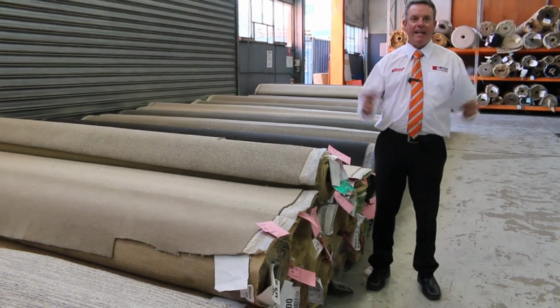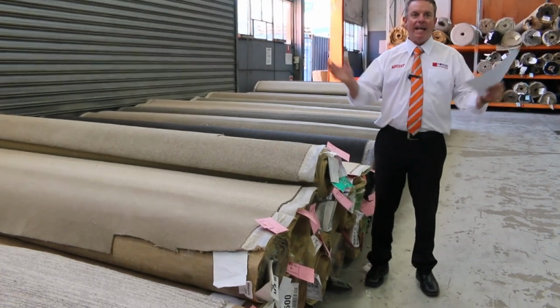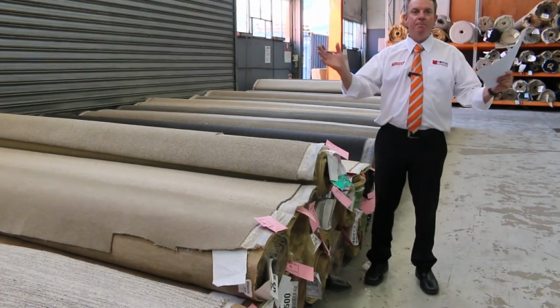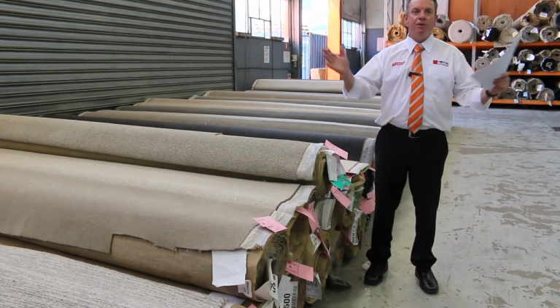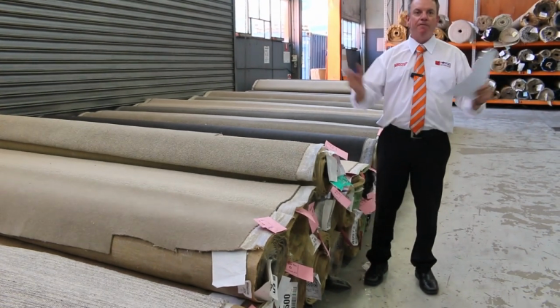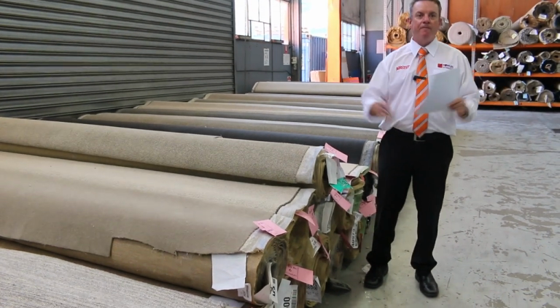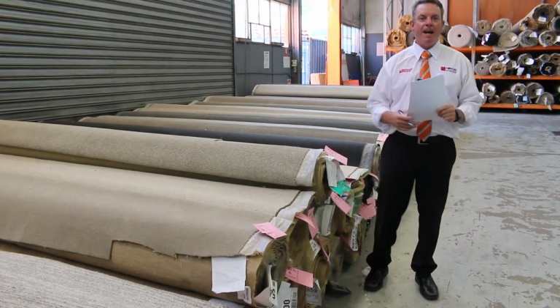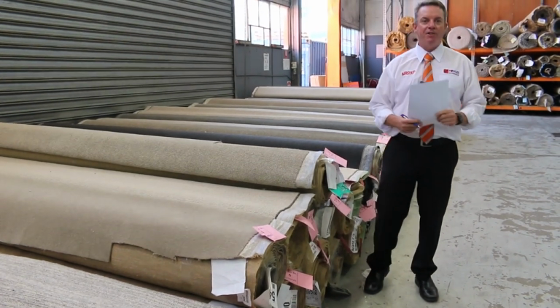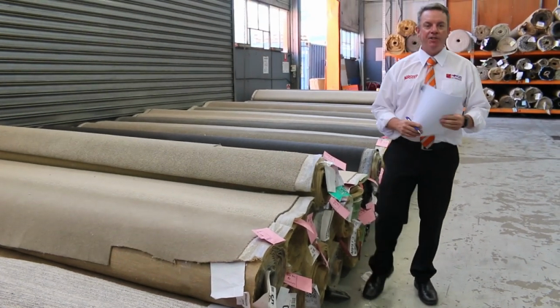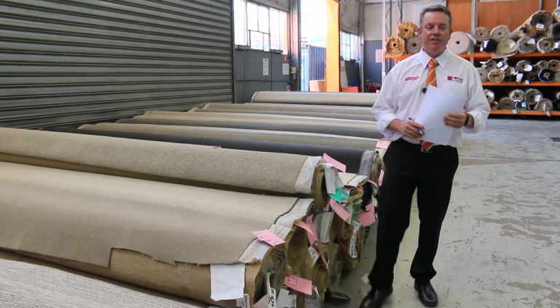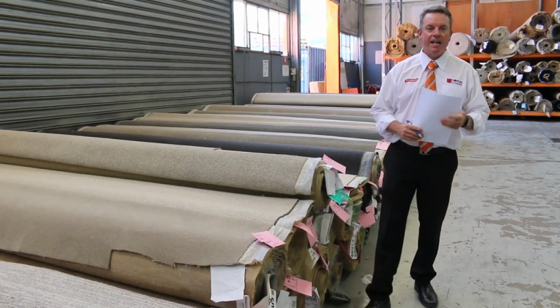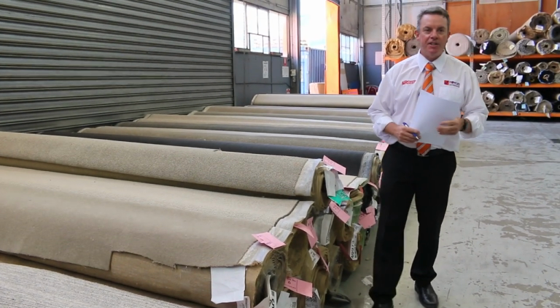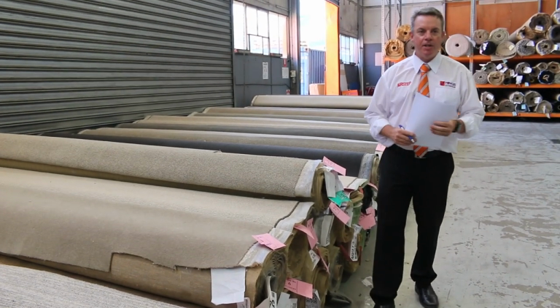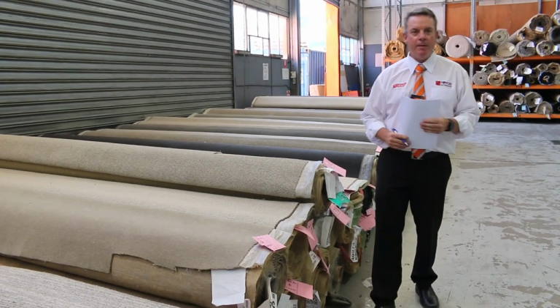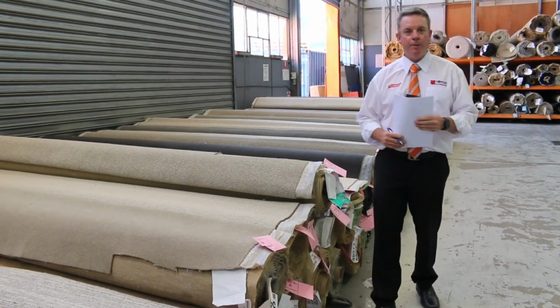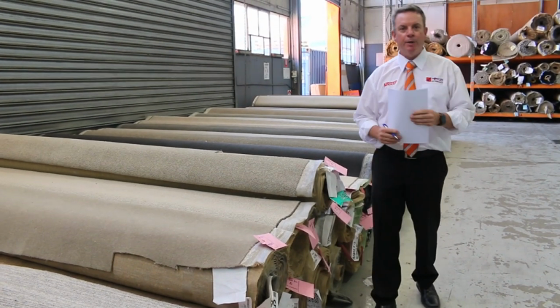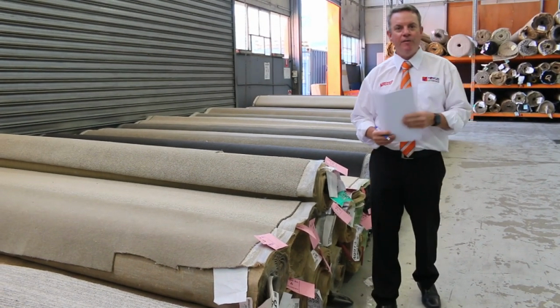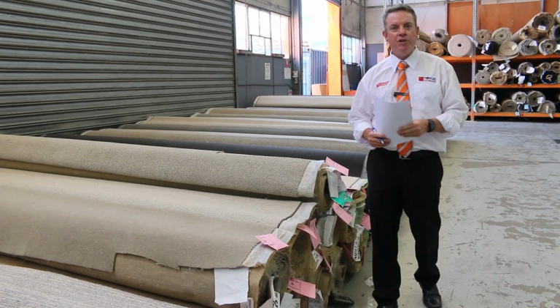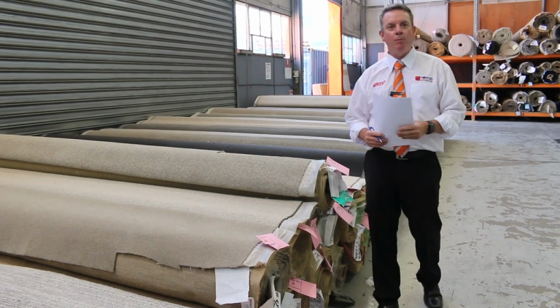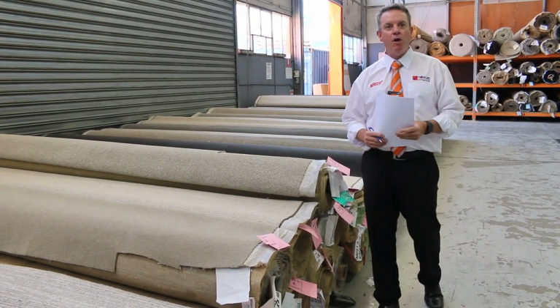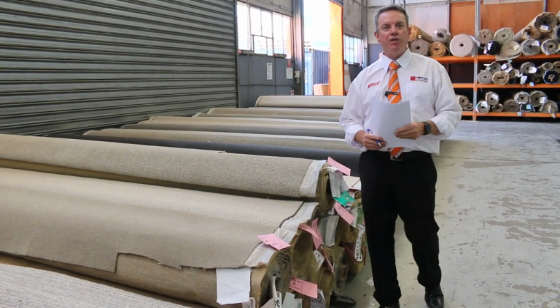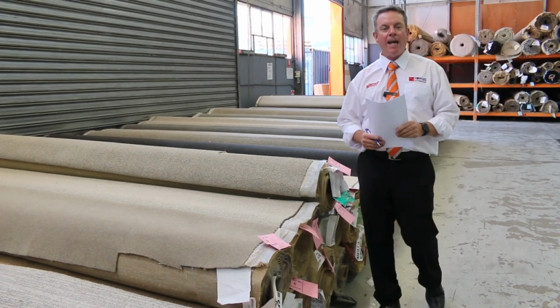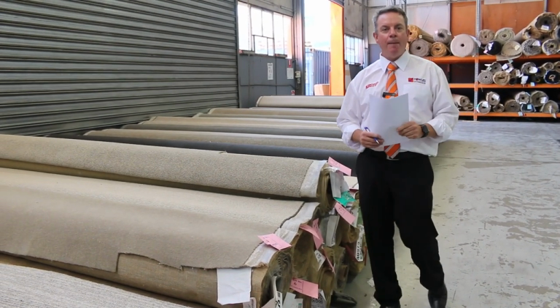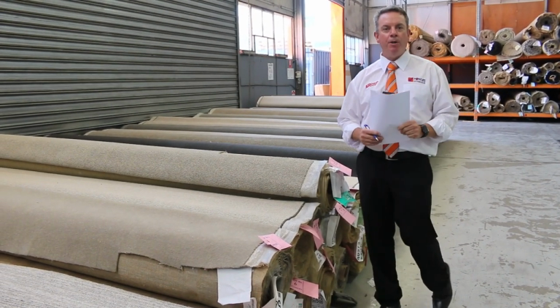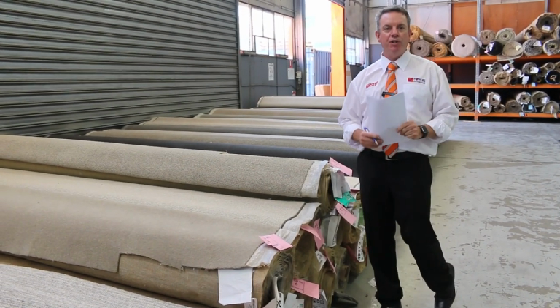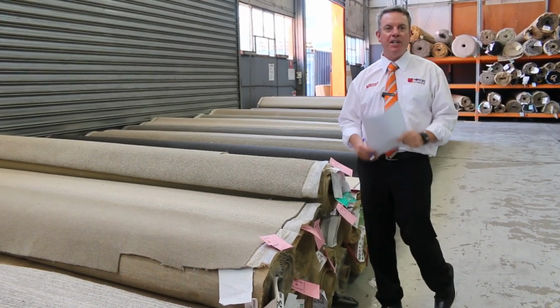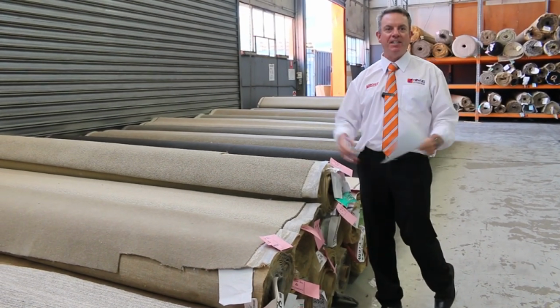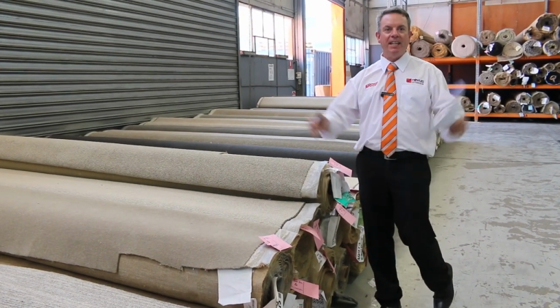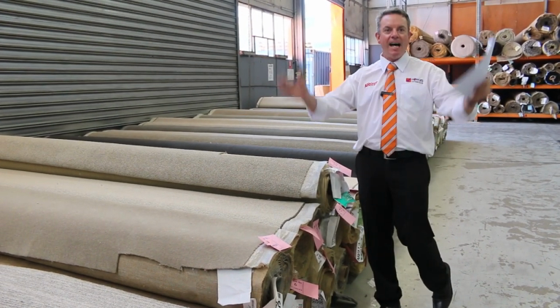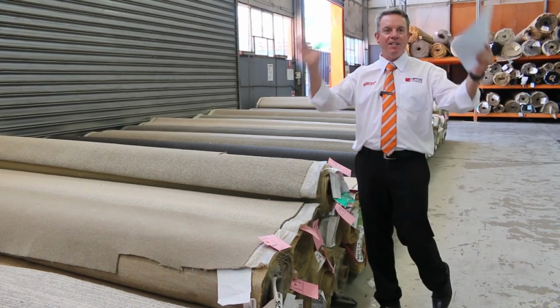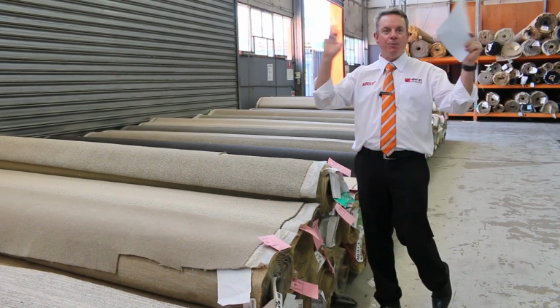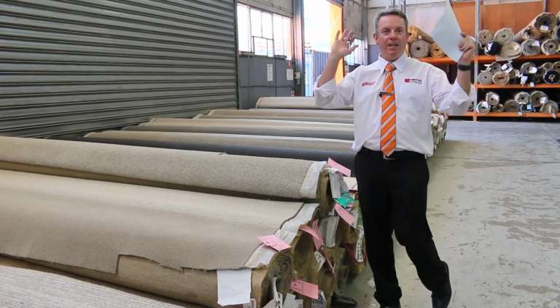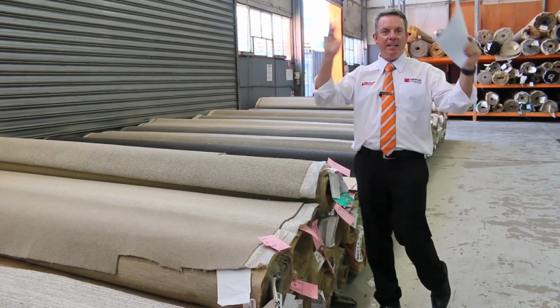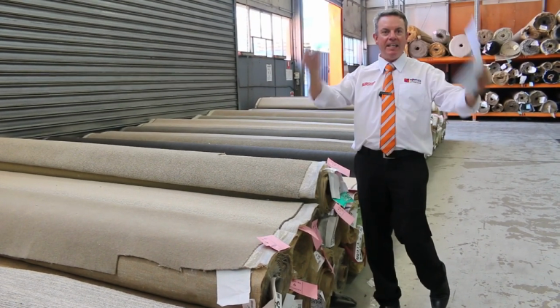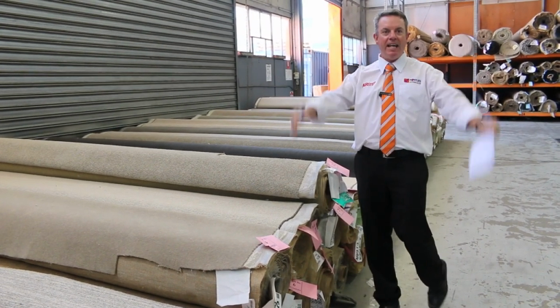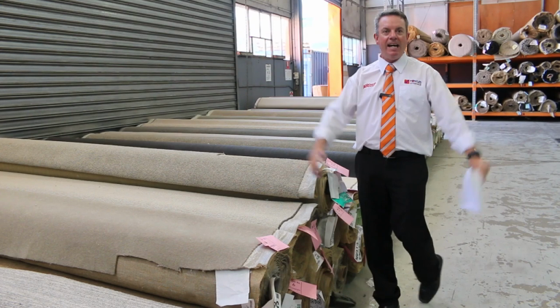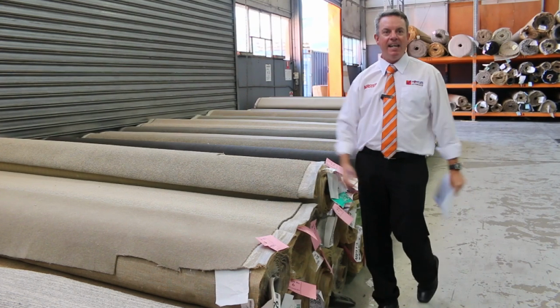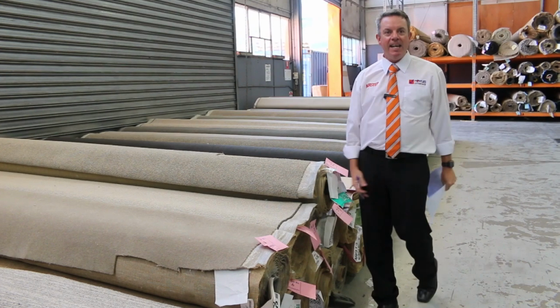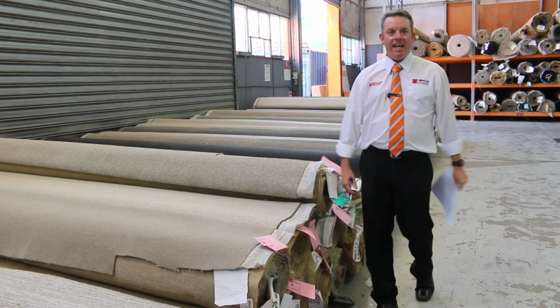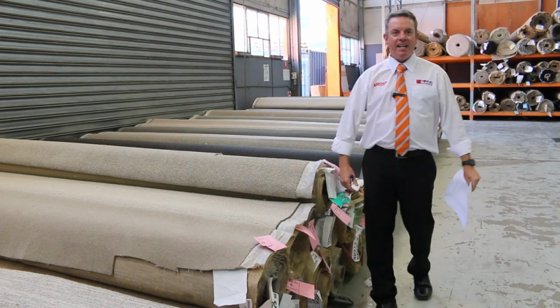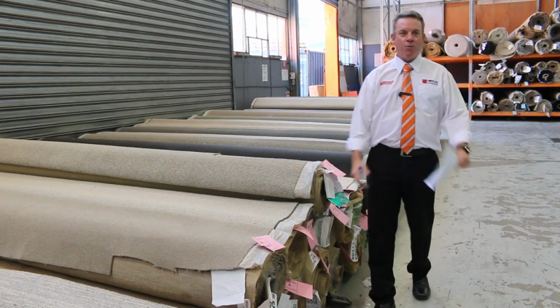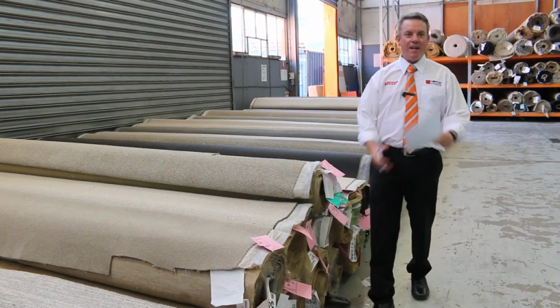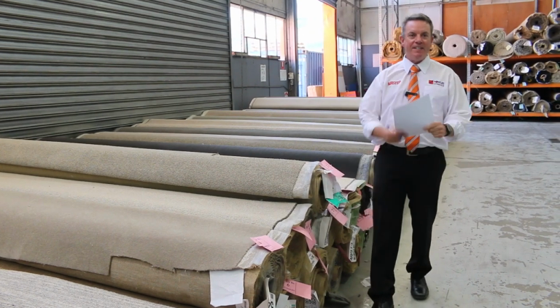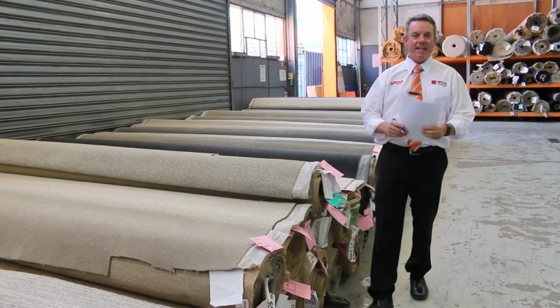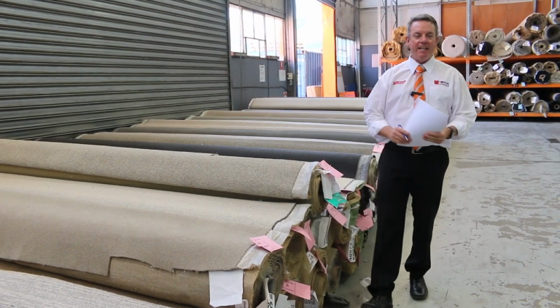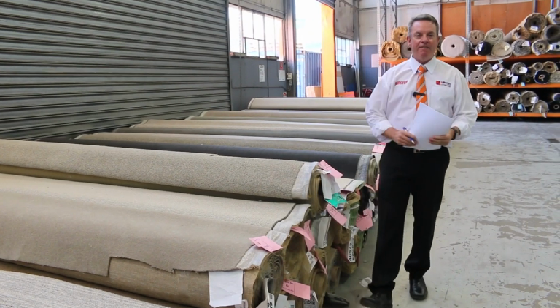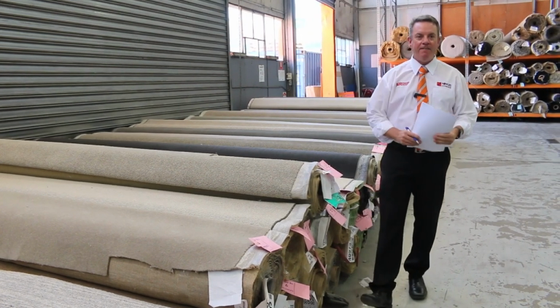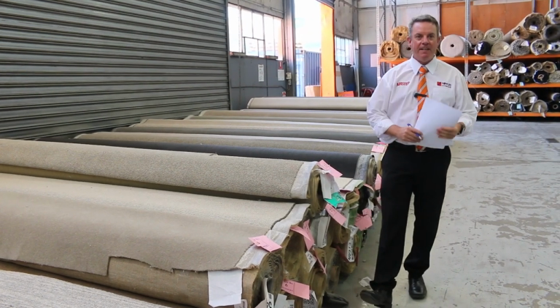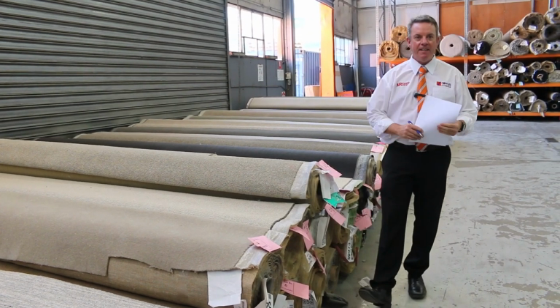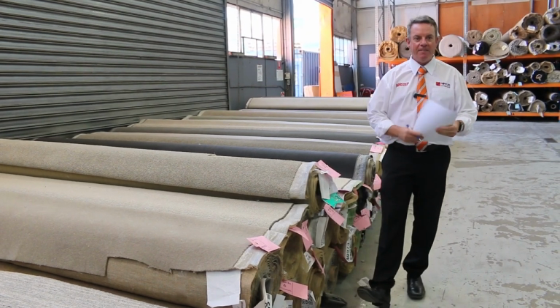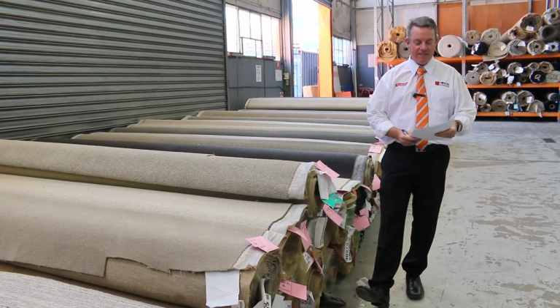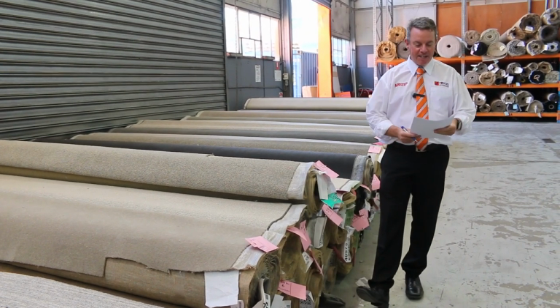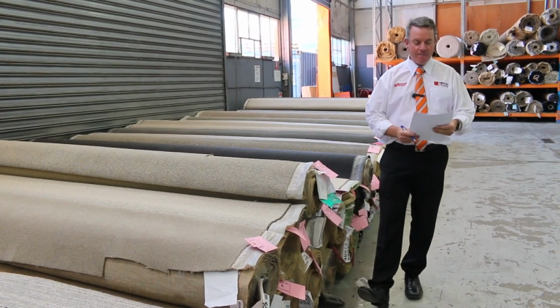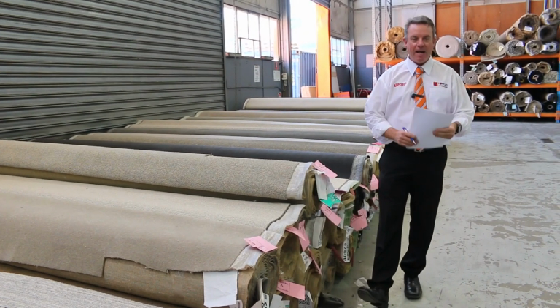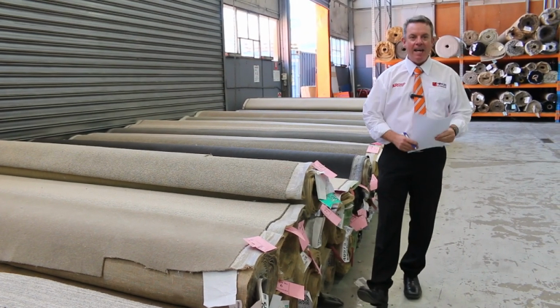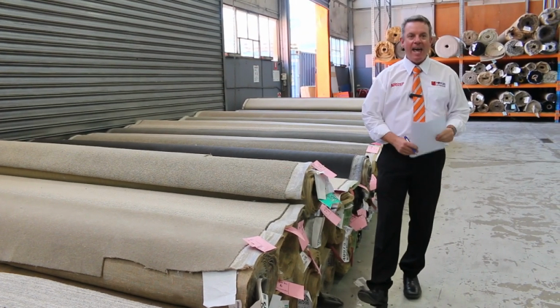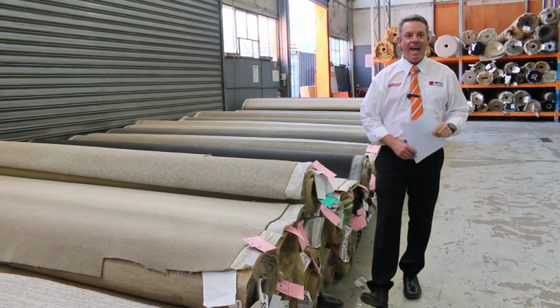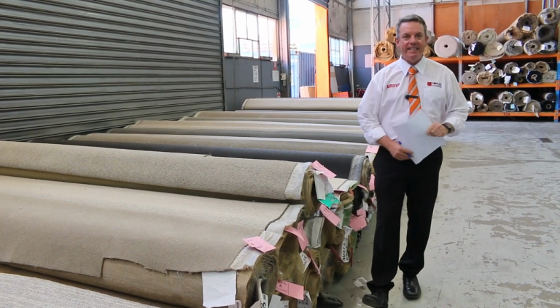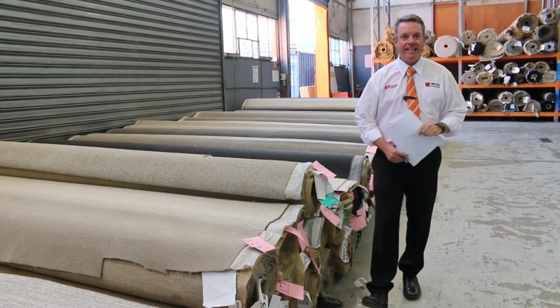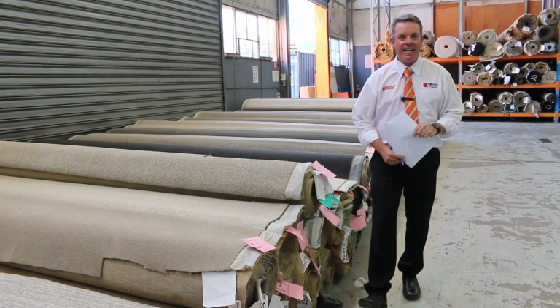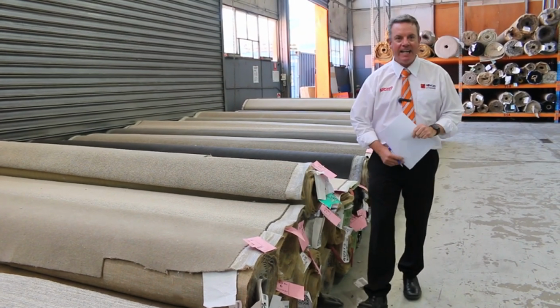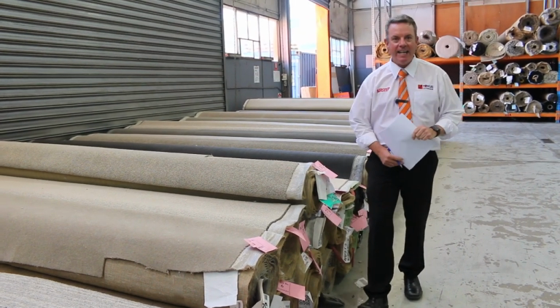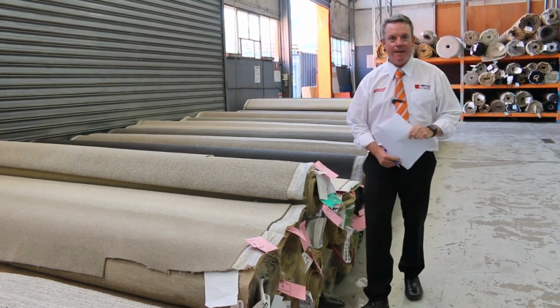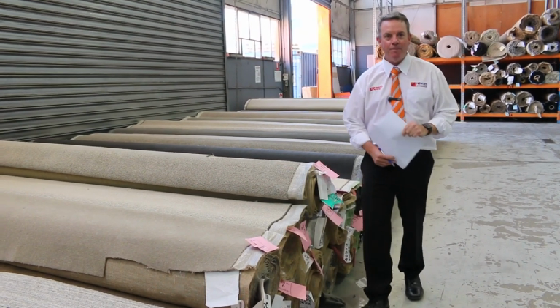G'day, I'm John from Fowler's Auction Sales. I'm here to preview tomorrow's carpet auction. It's the last one of the year — Wednesday the 15th of December at 10am.